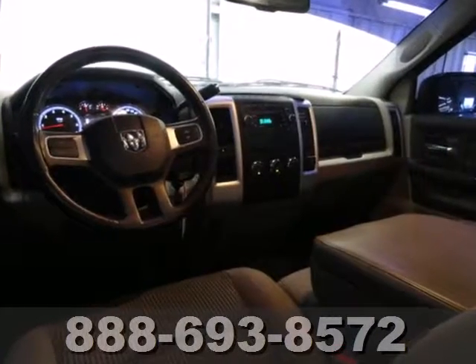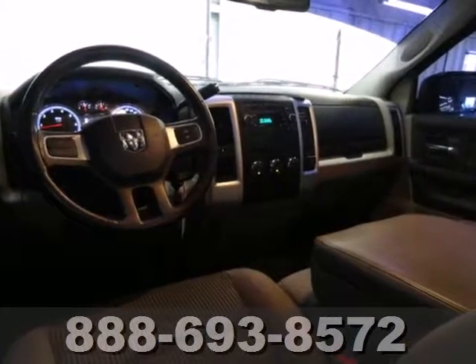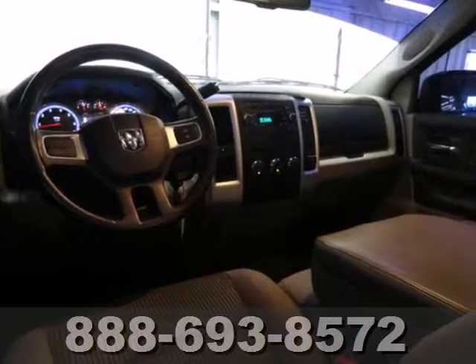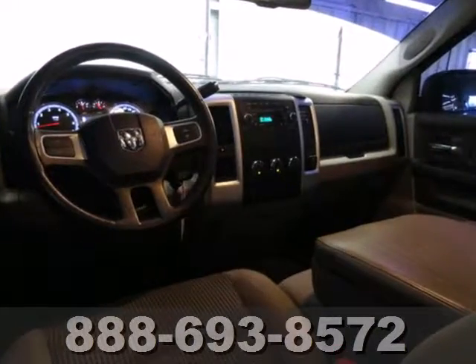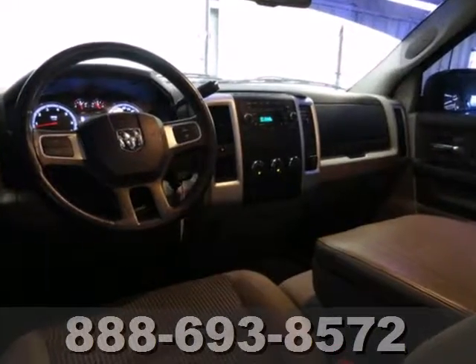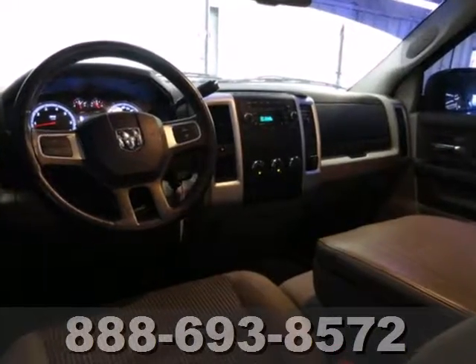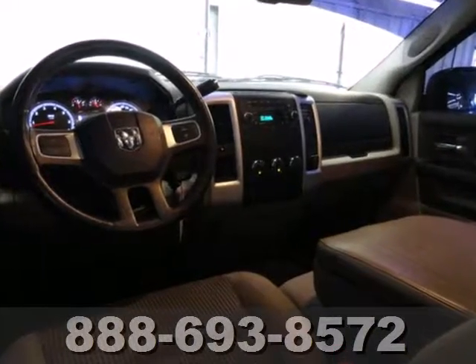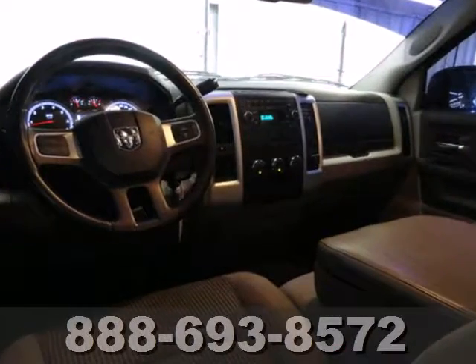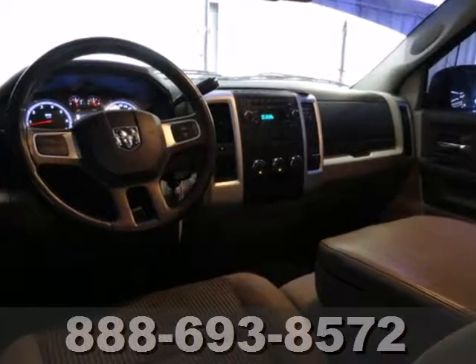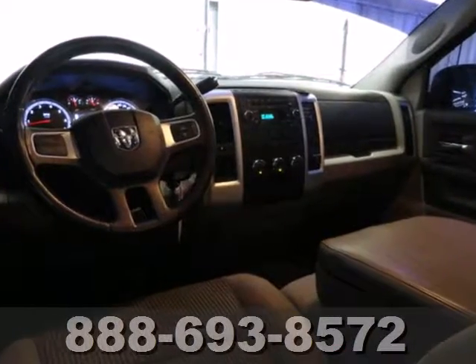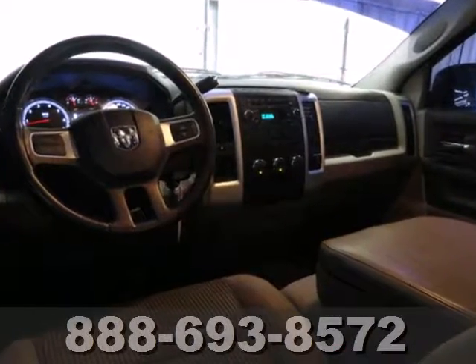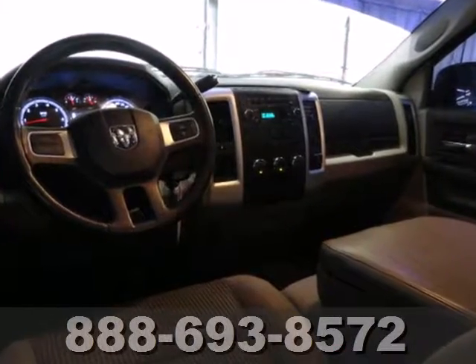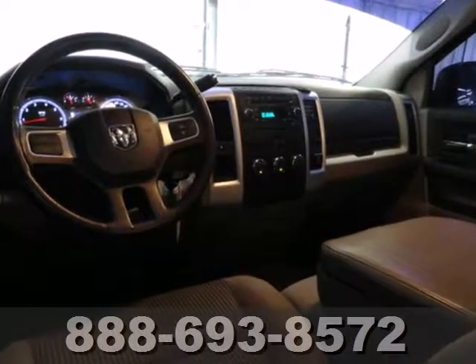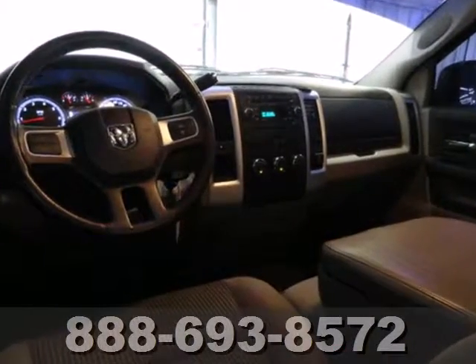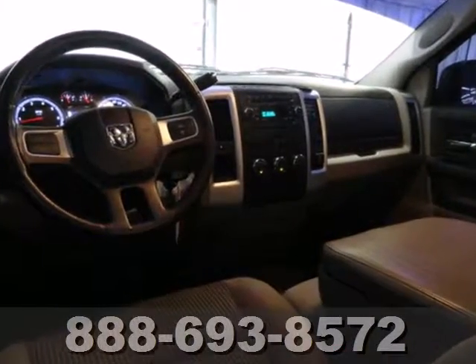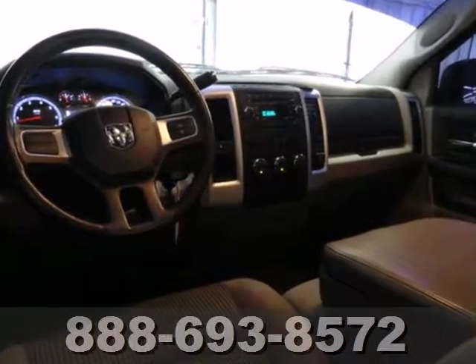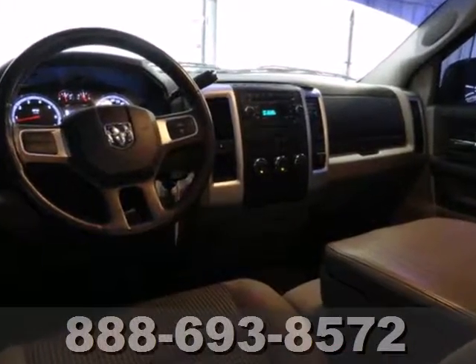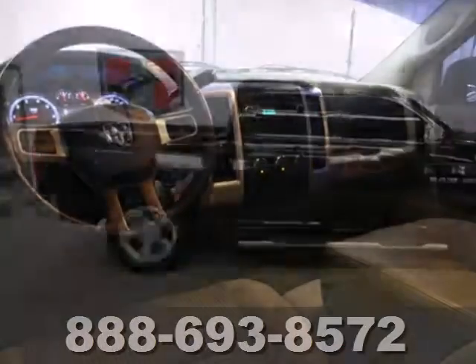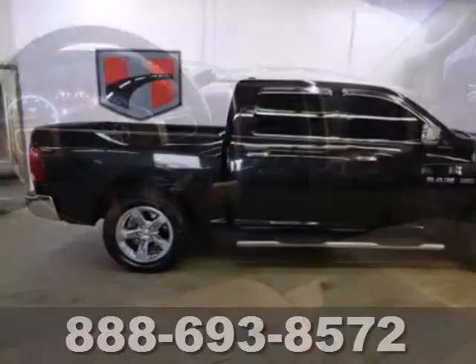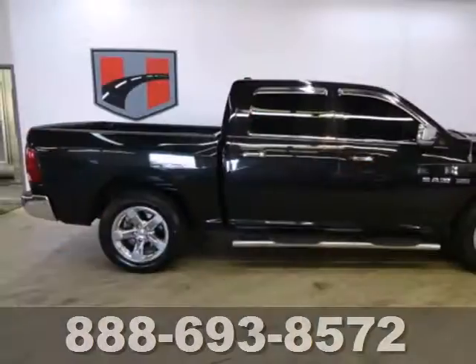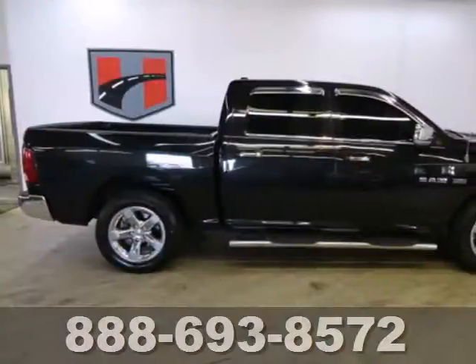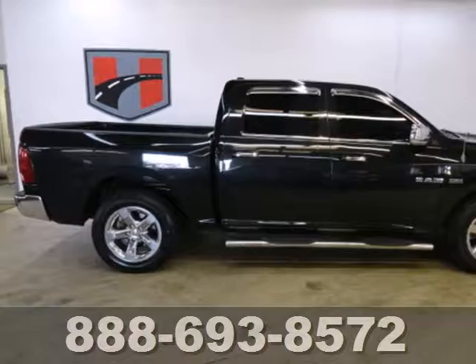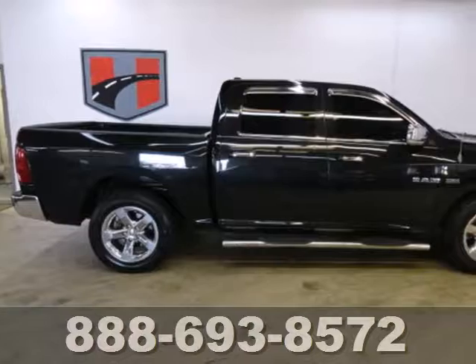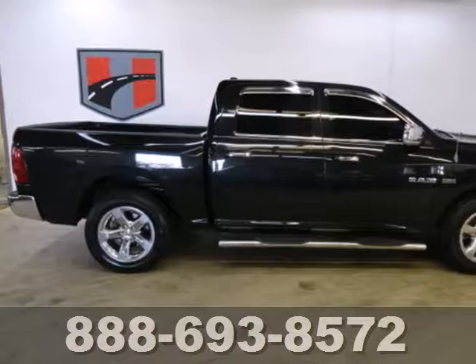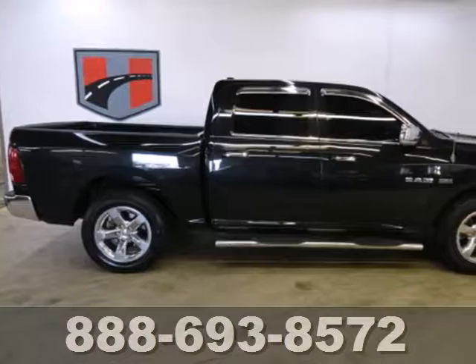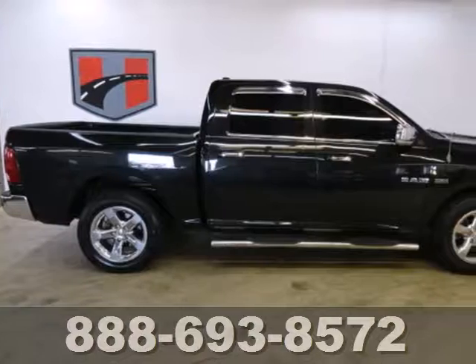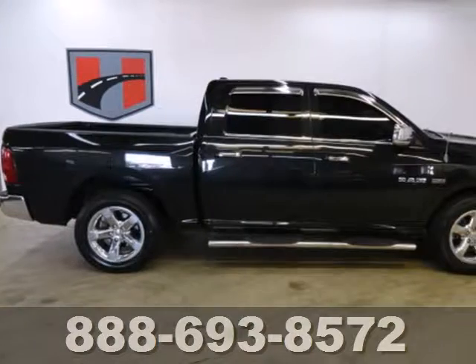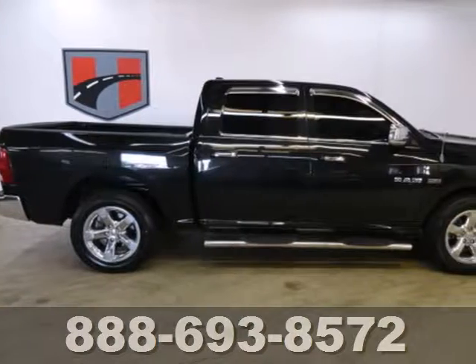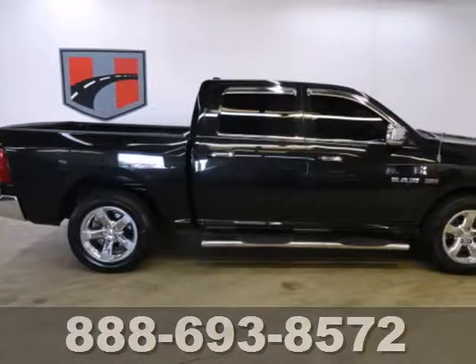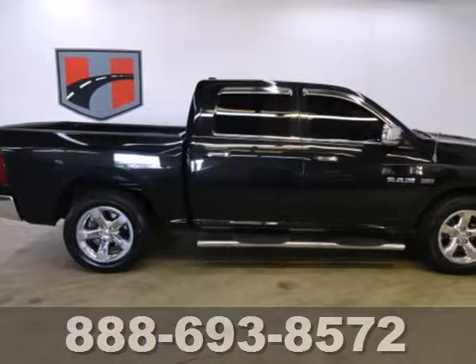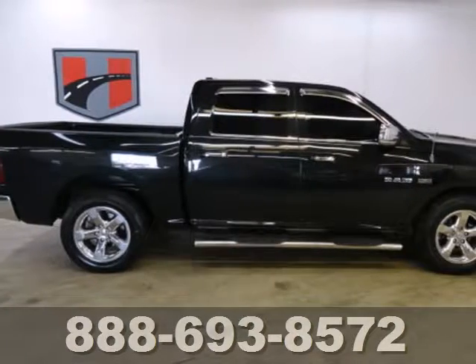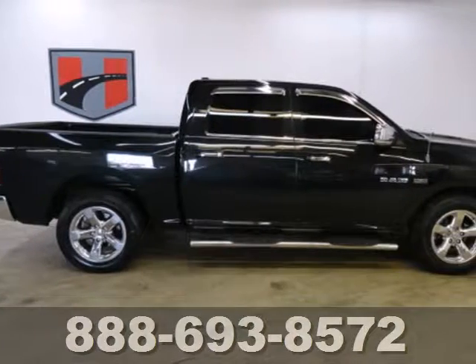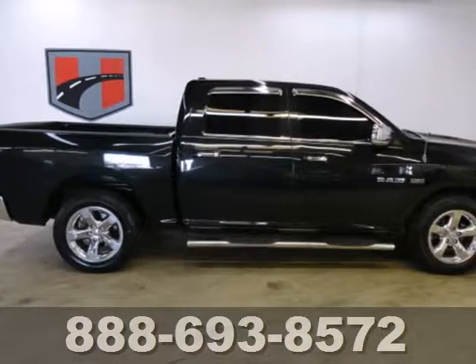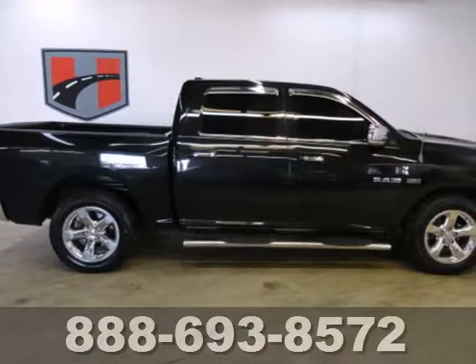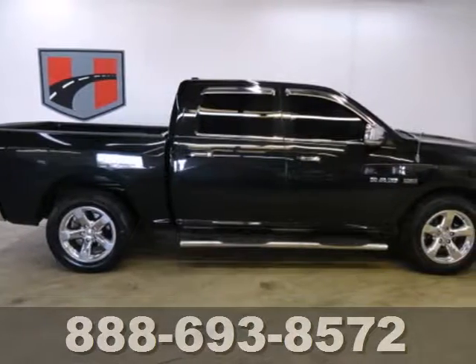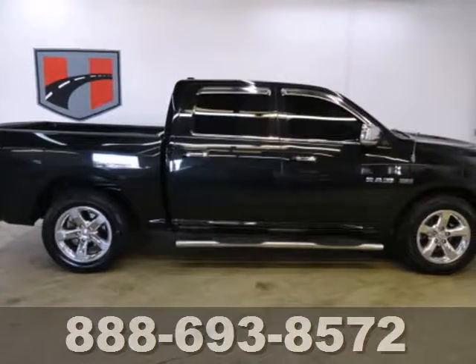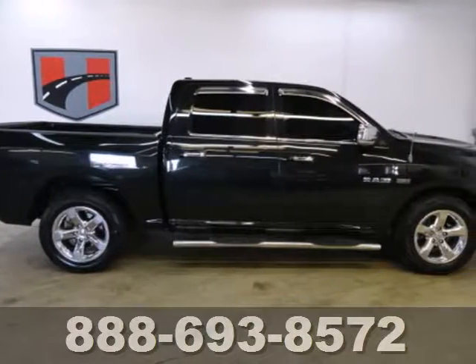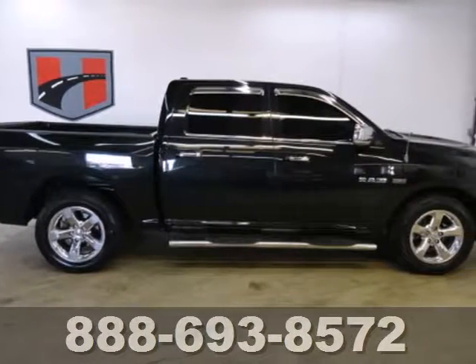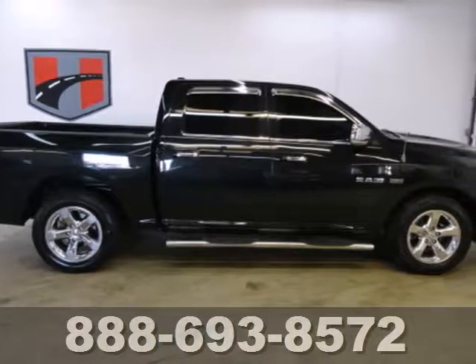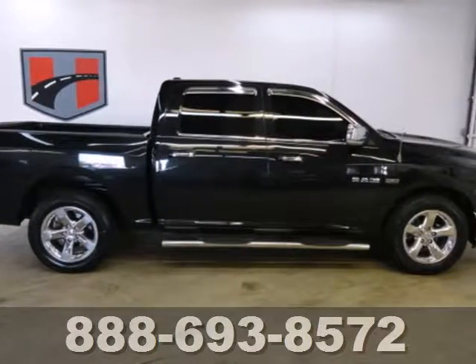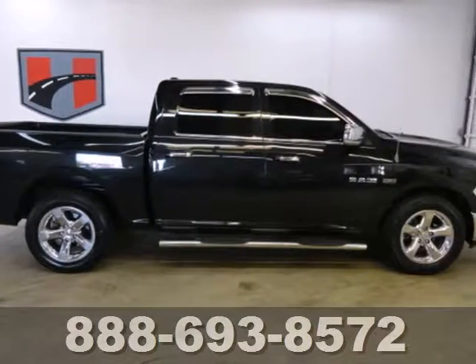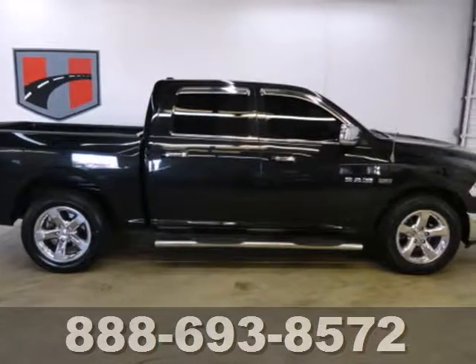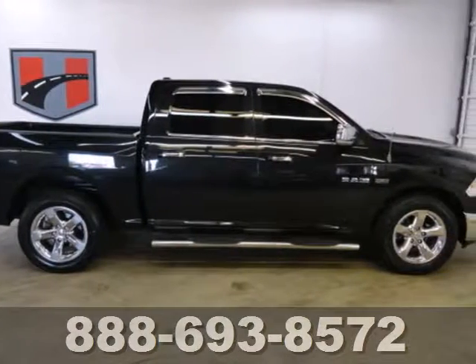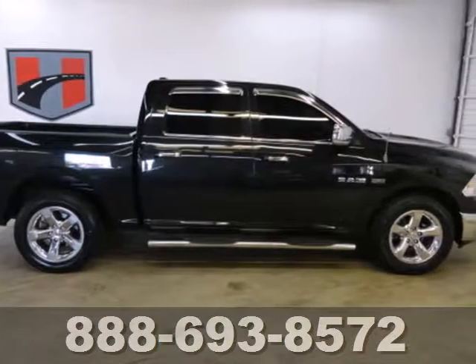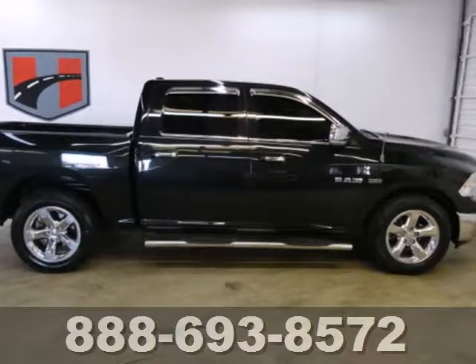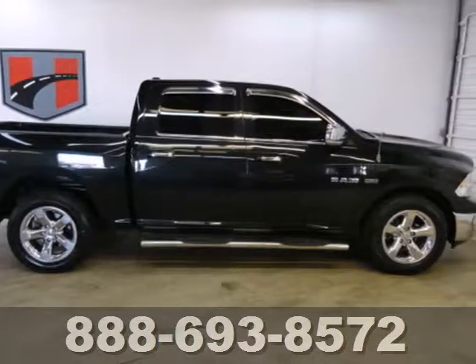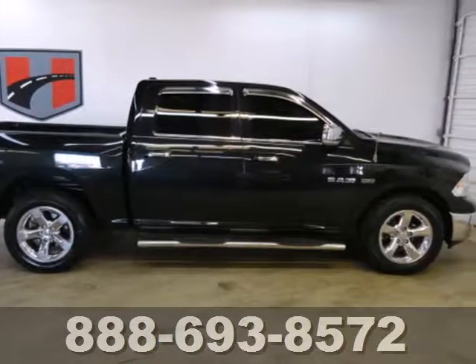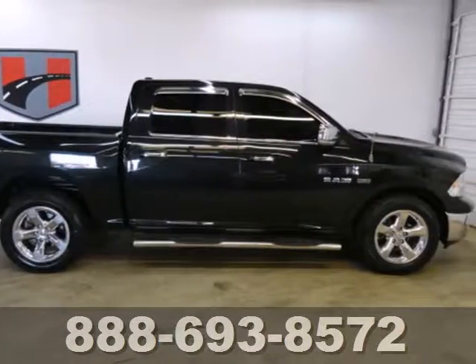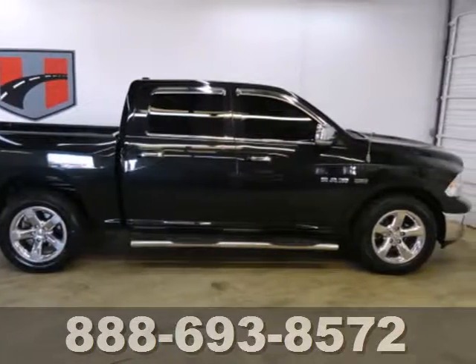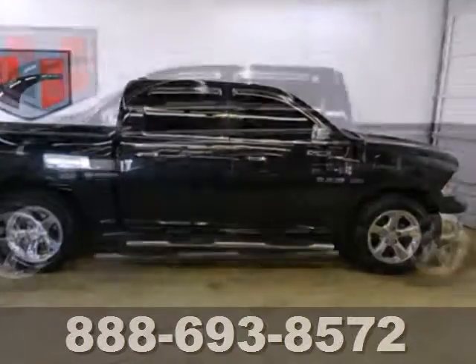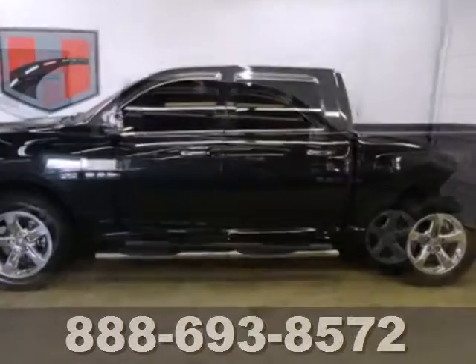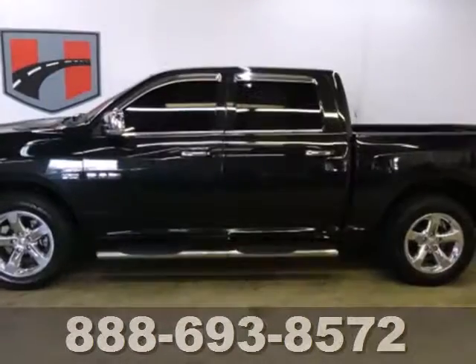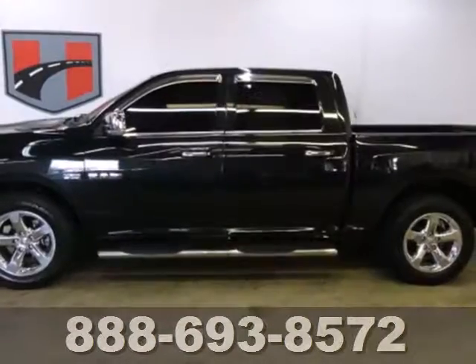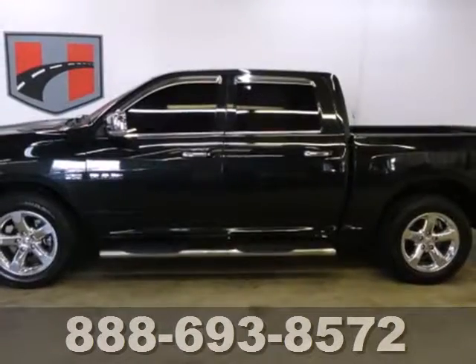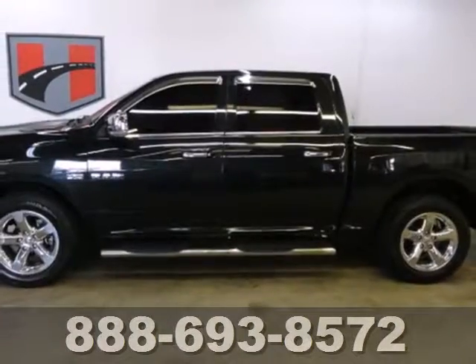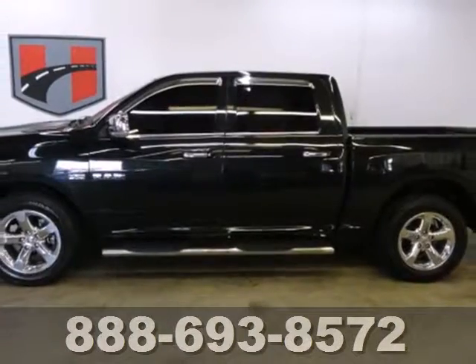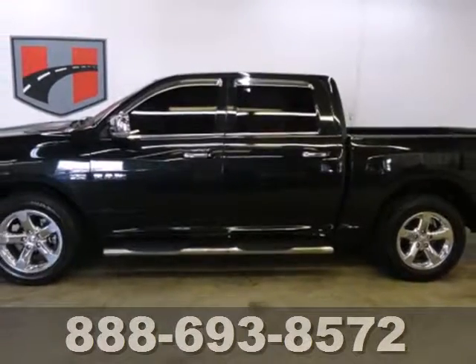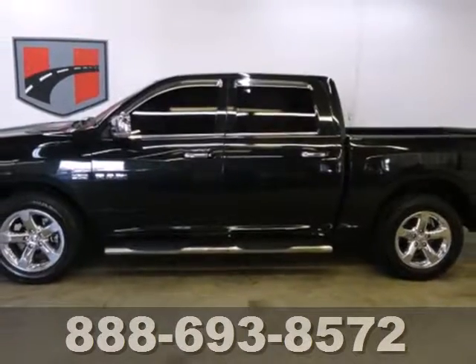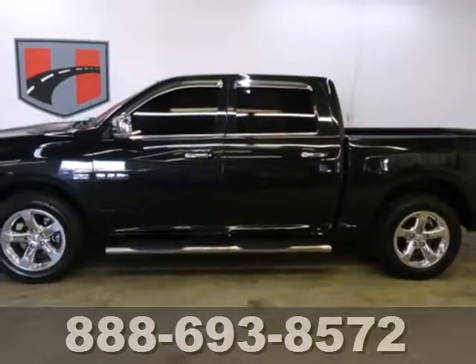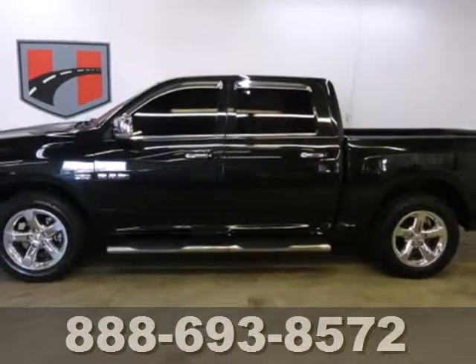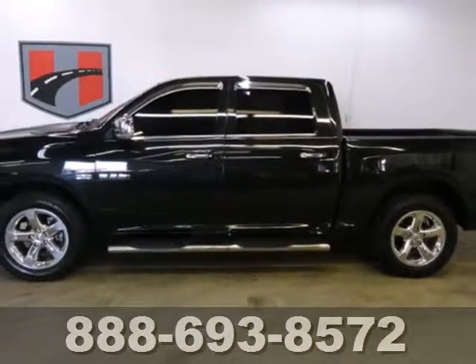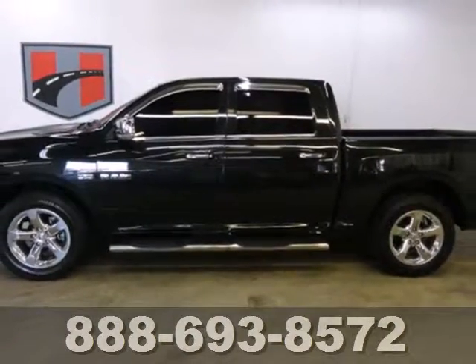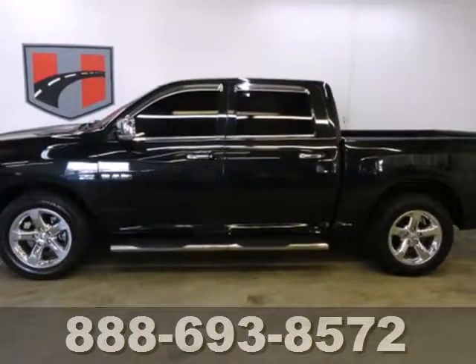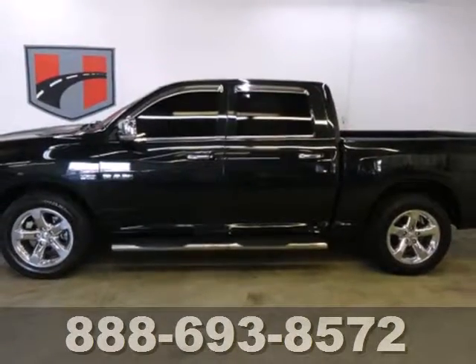For your money, there's no truck that brings as much performance, handling, and safety together in one package as the Ram 1500.